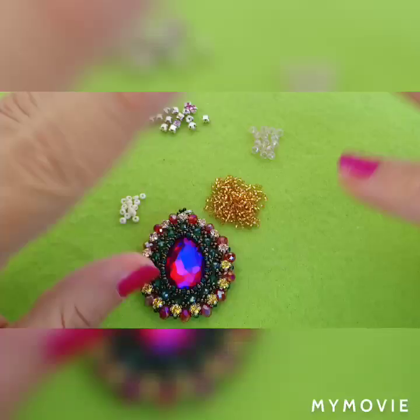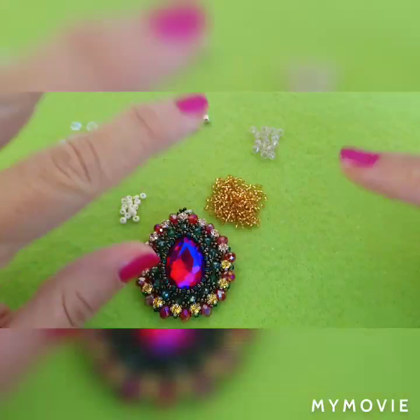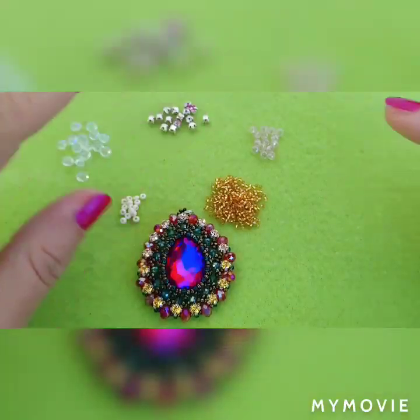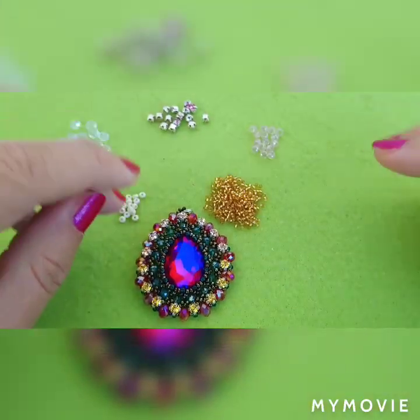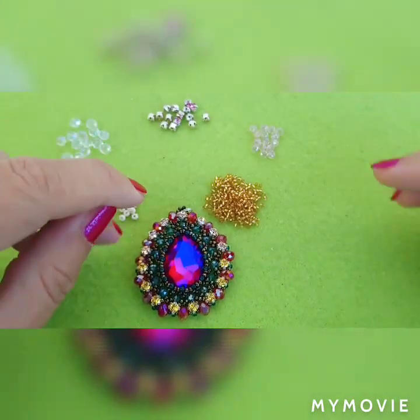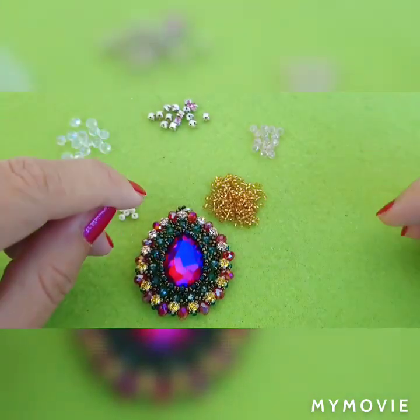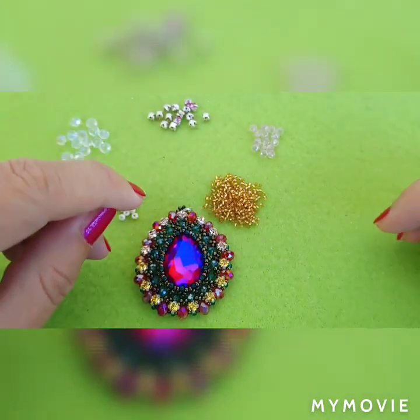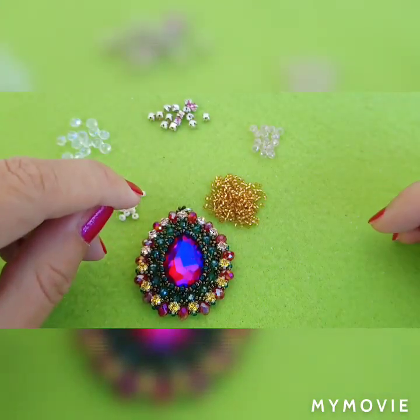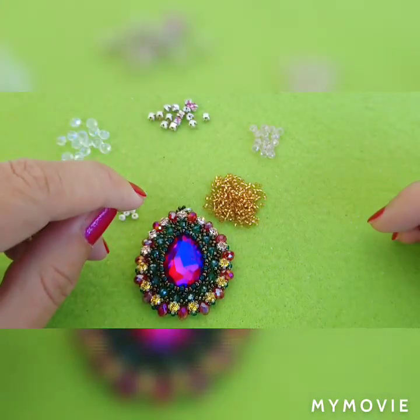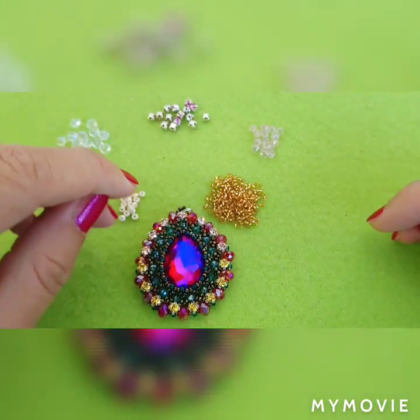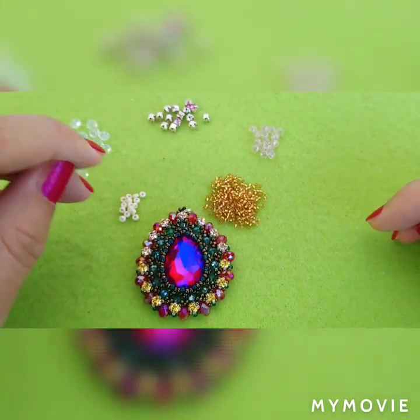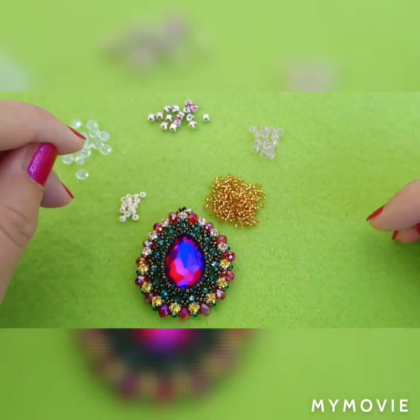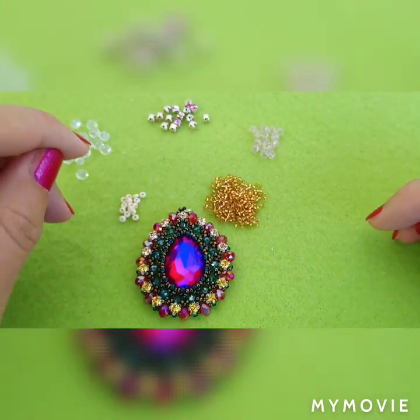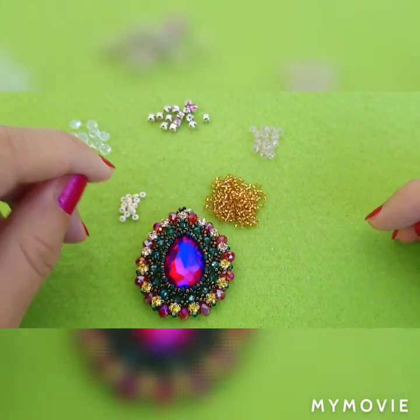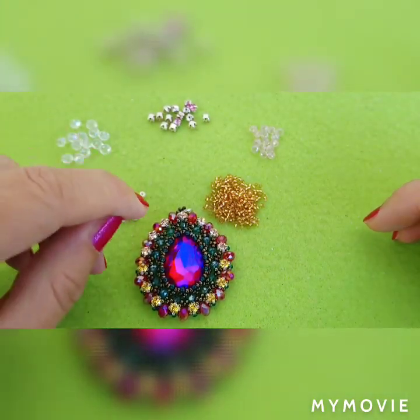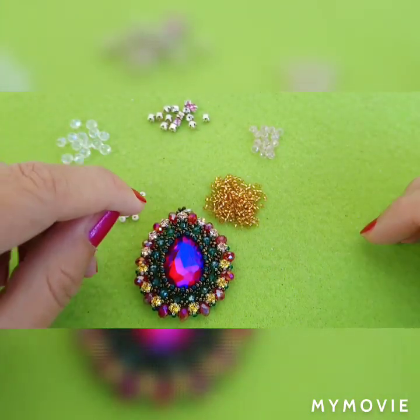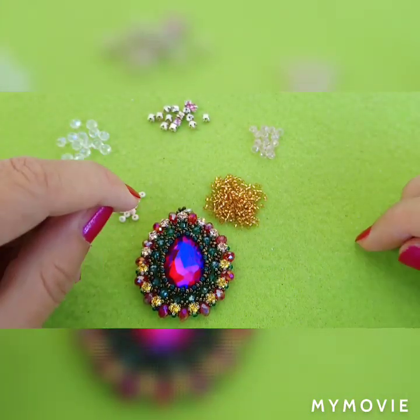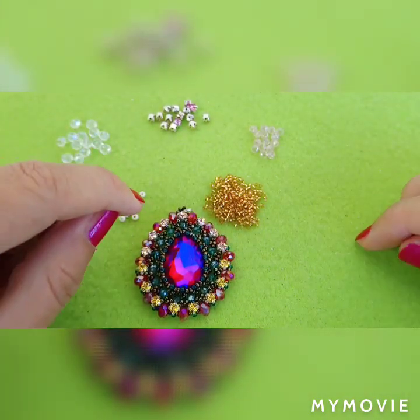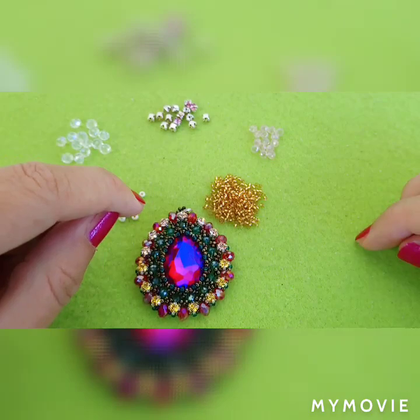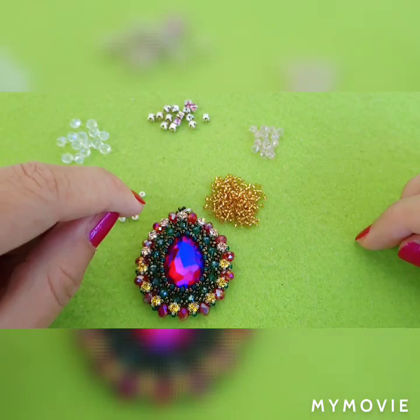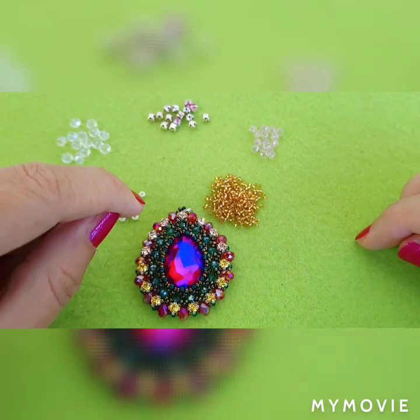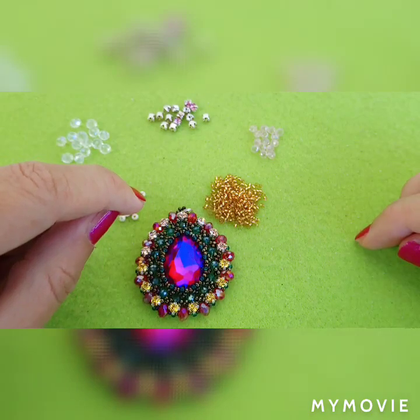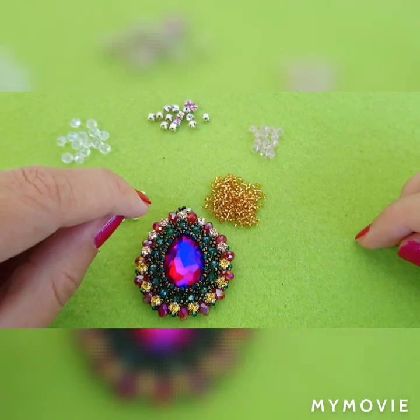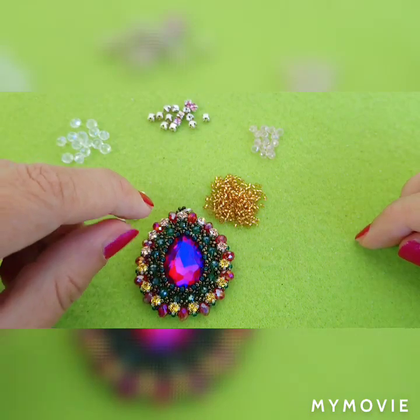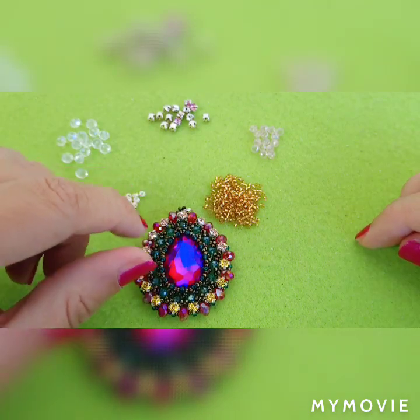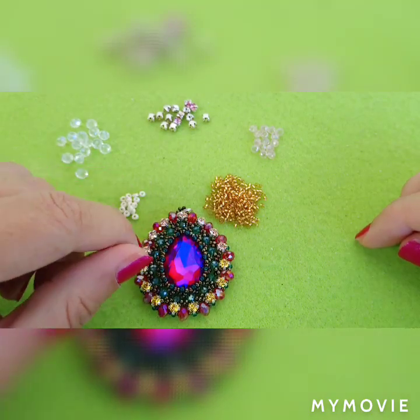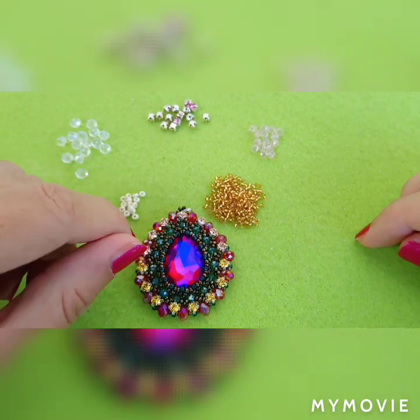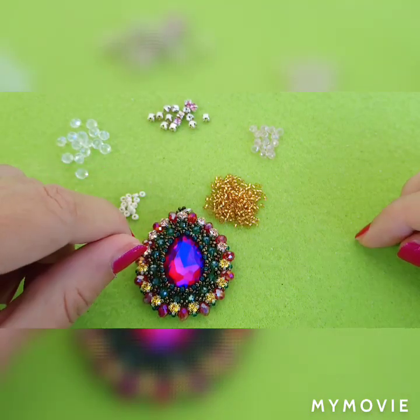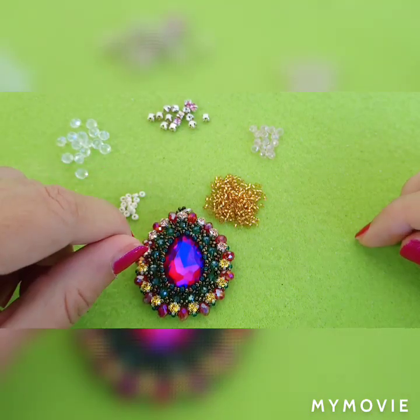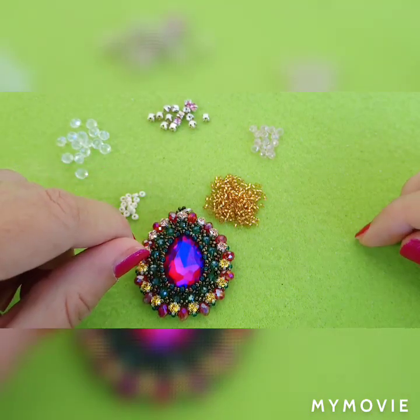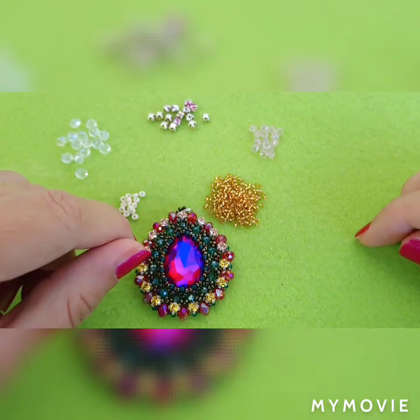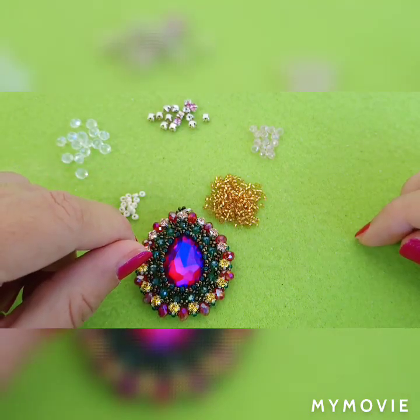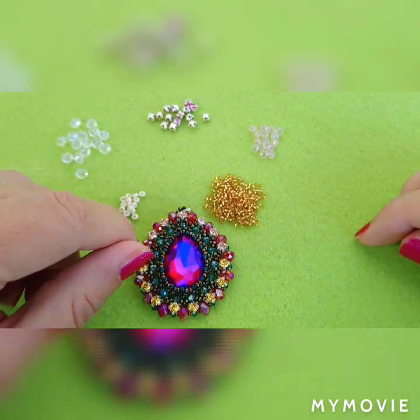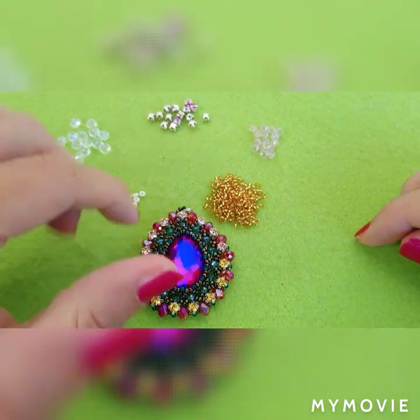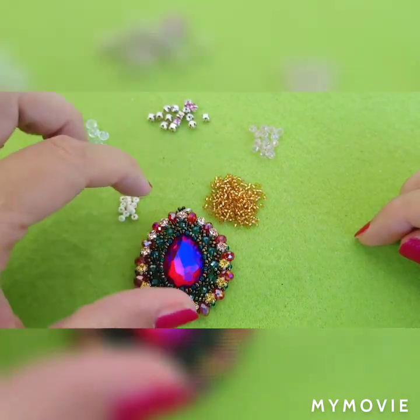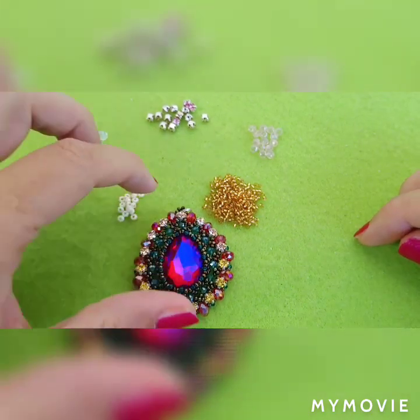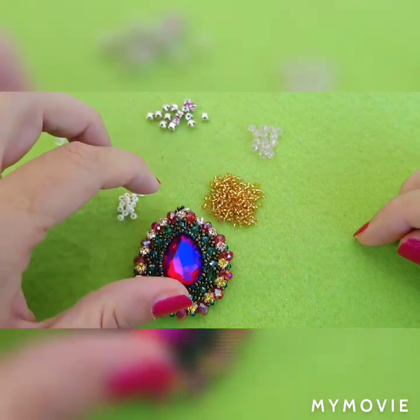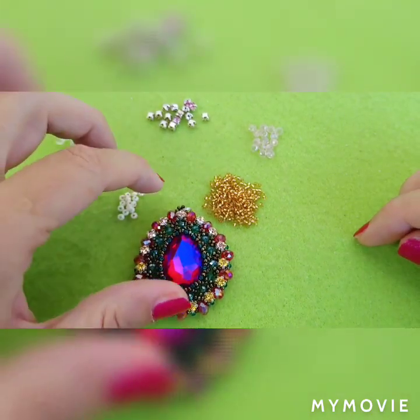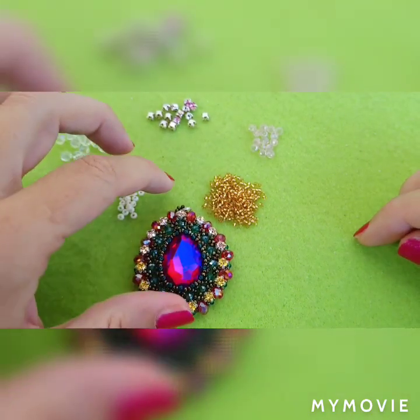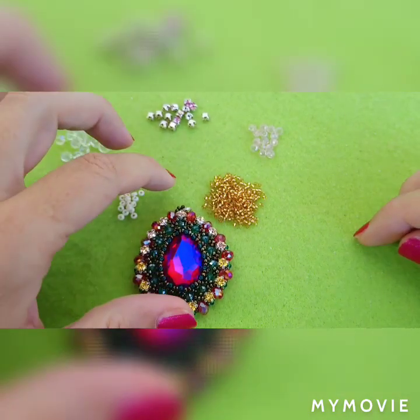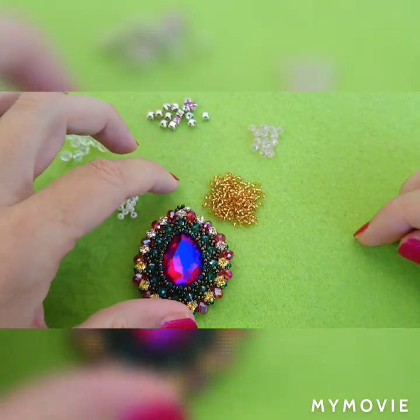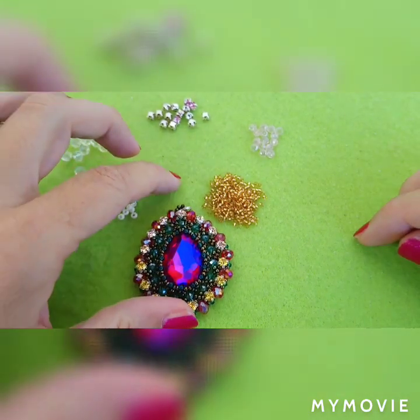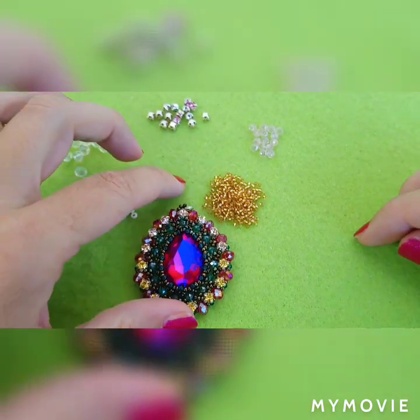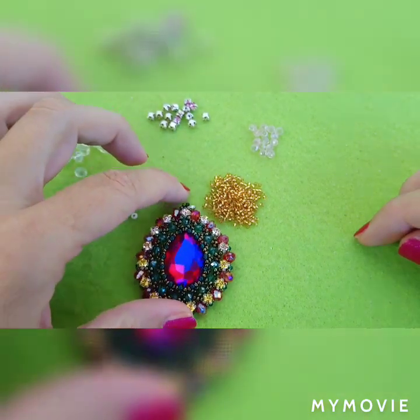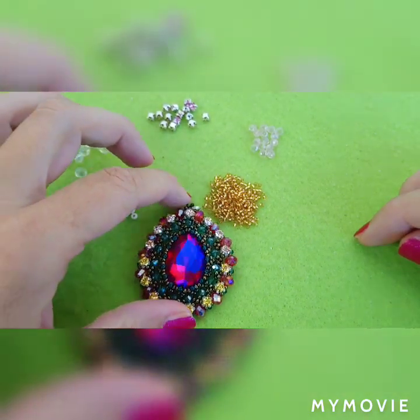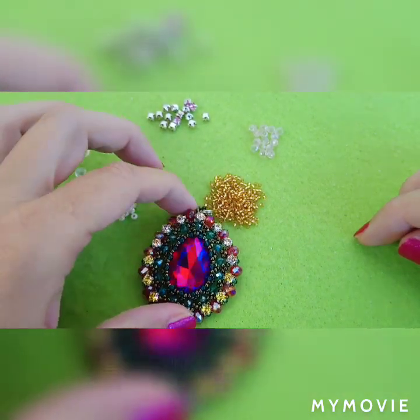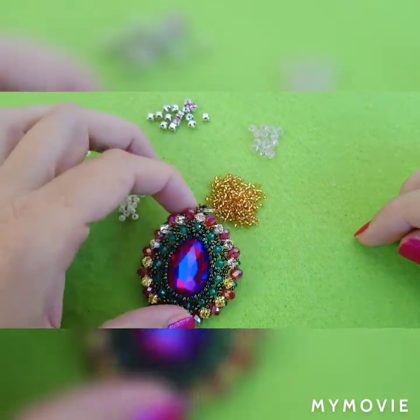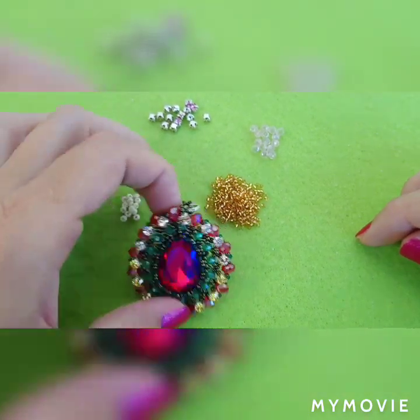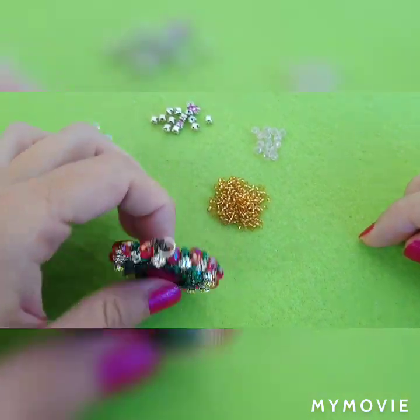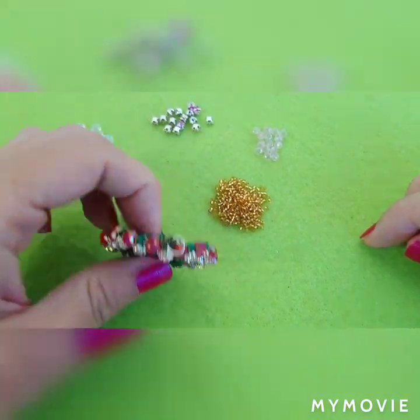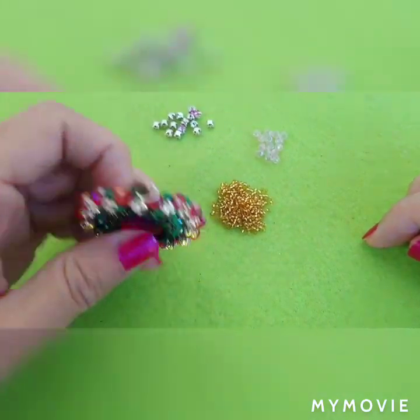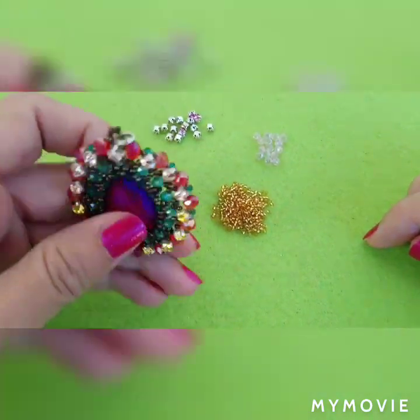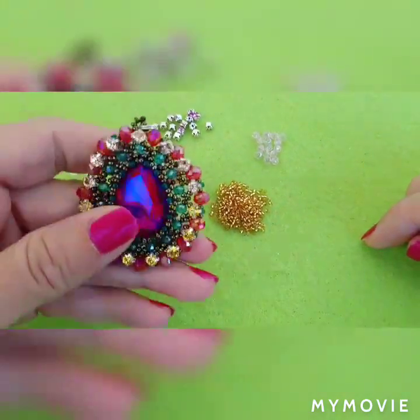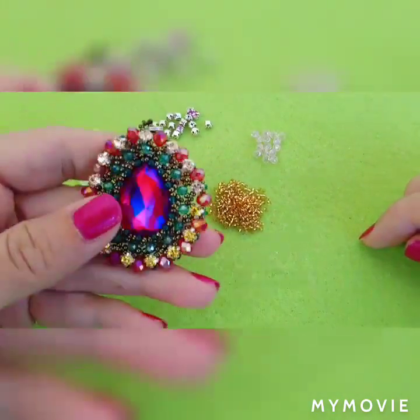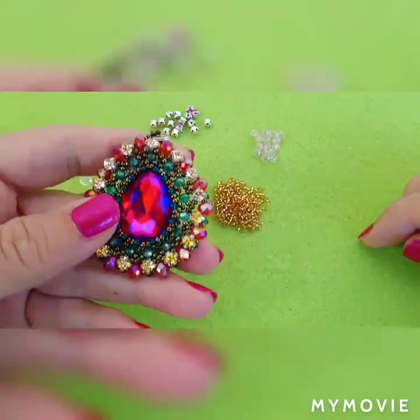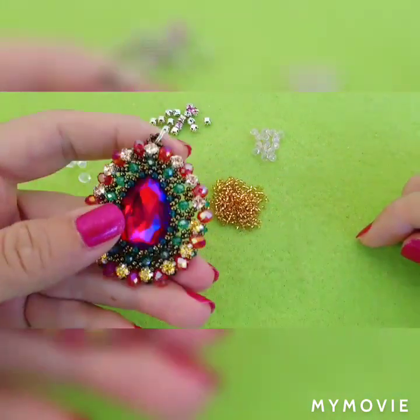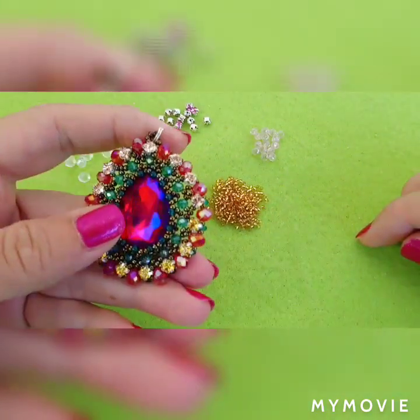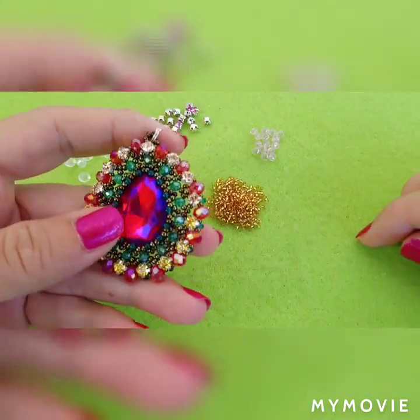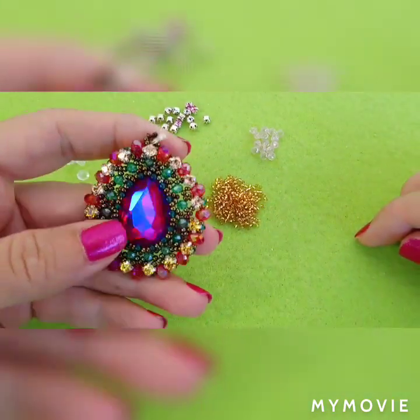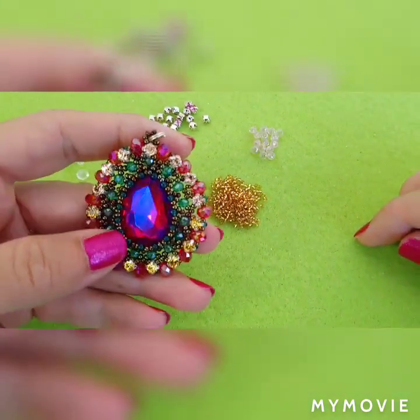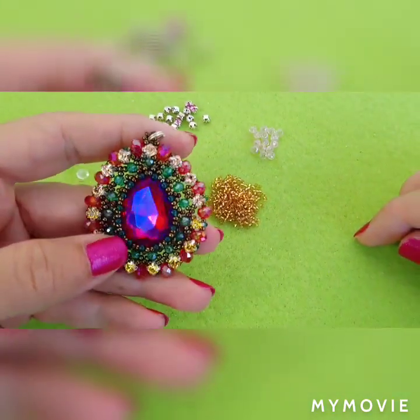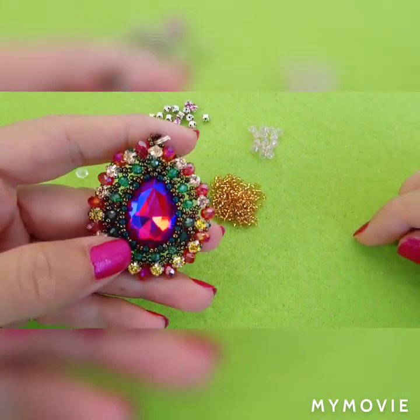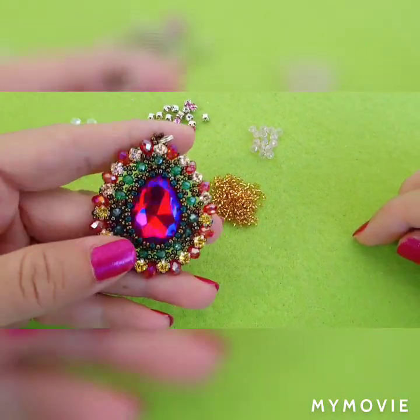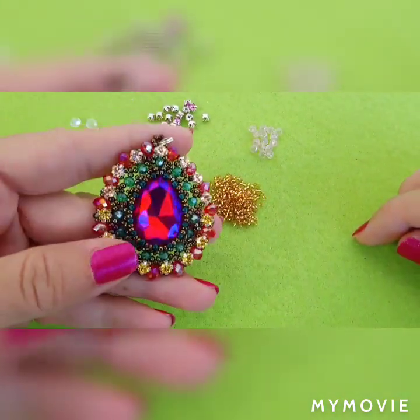Hello guys, this is Andy and welcome to my channel. Today we are going to make this pendant.